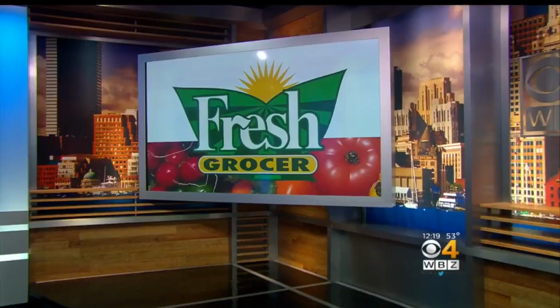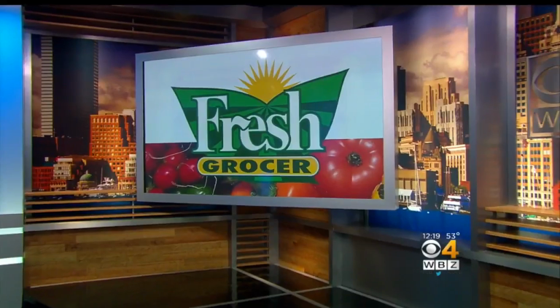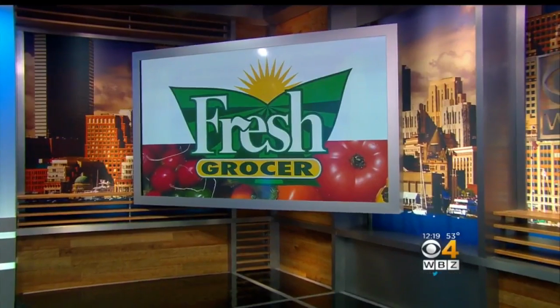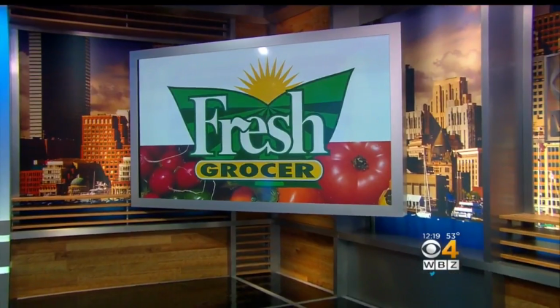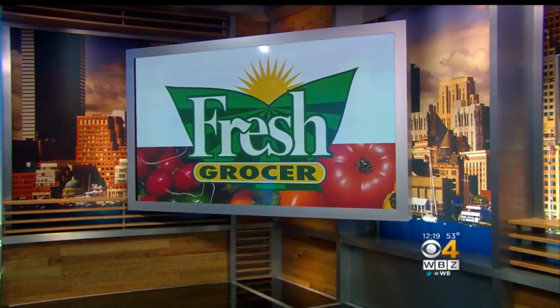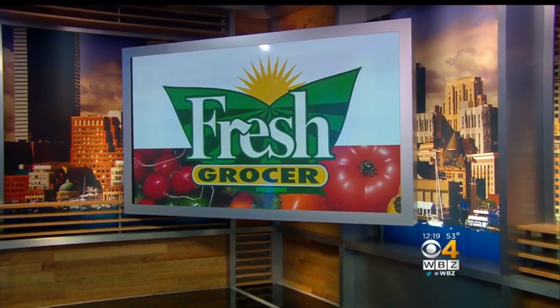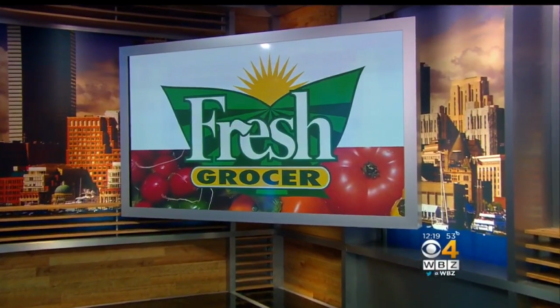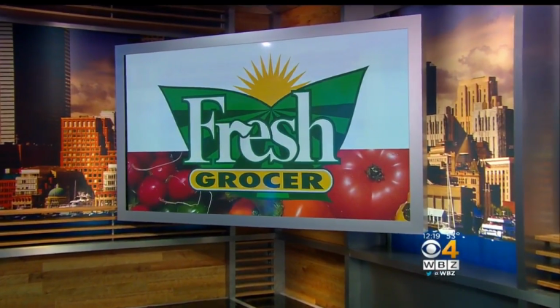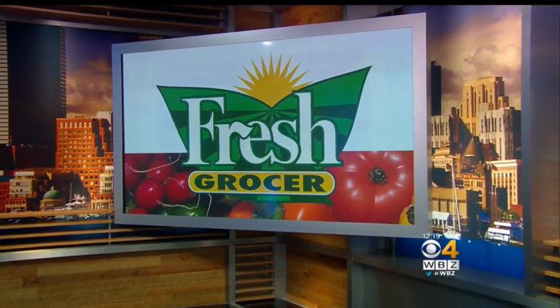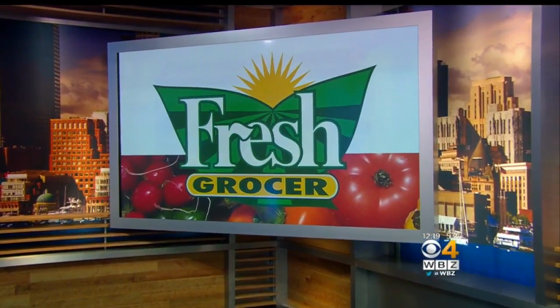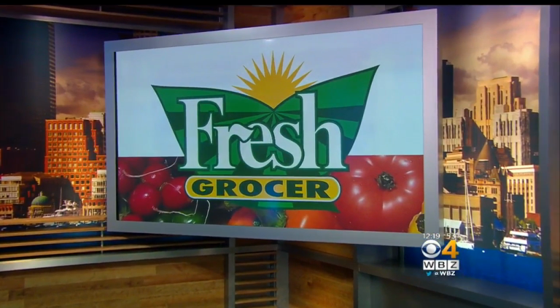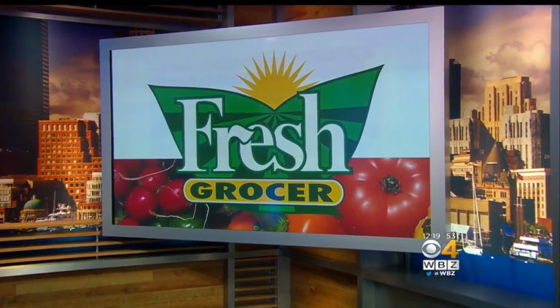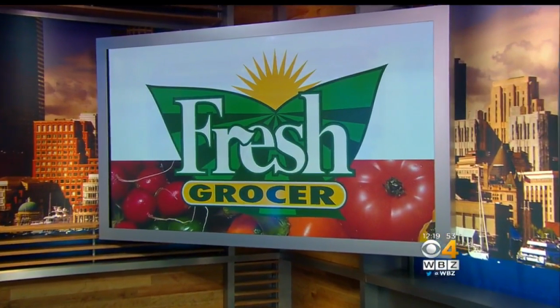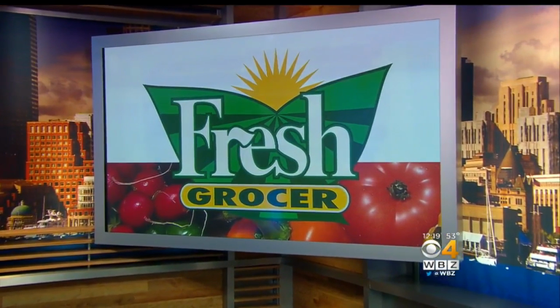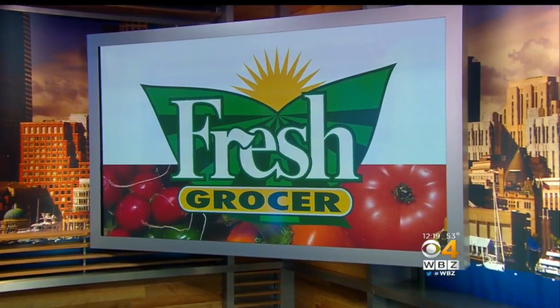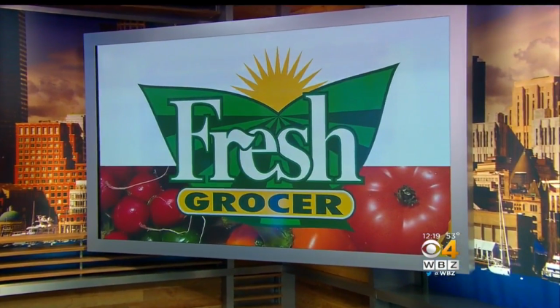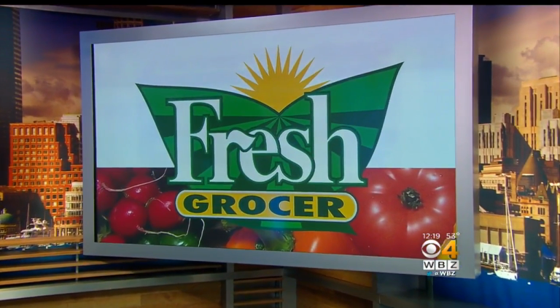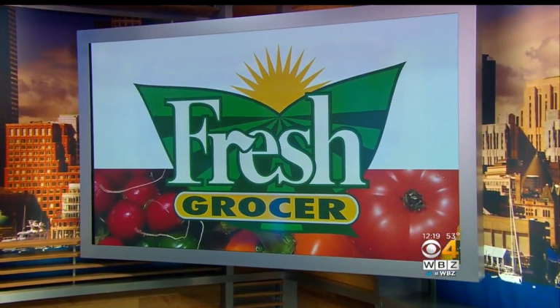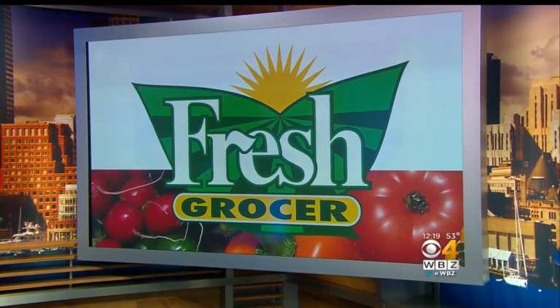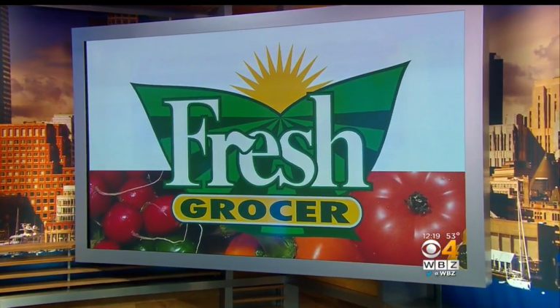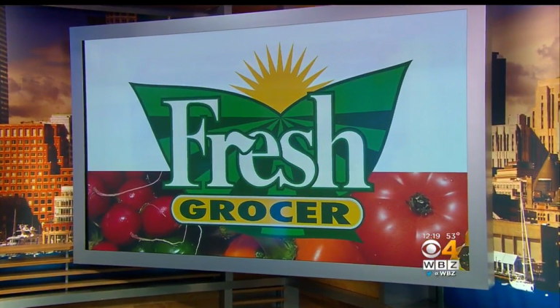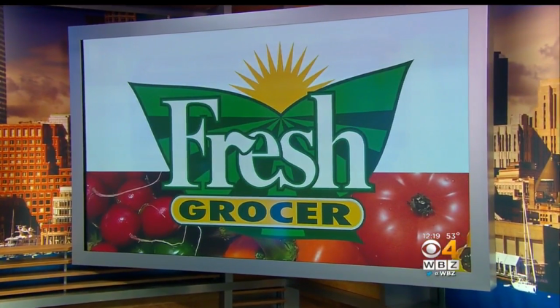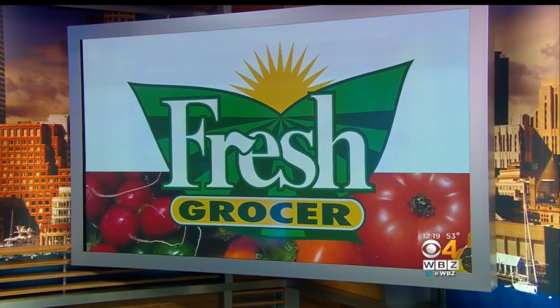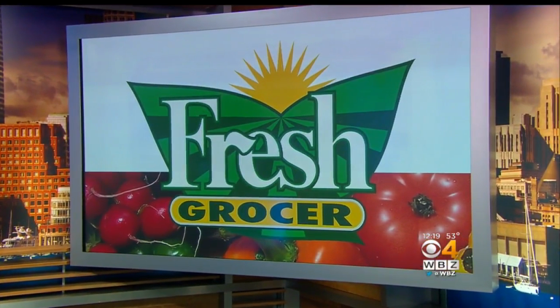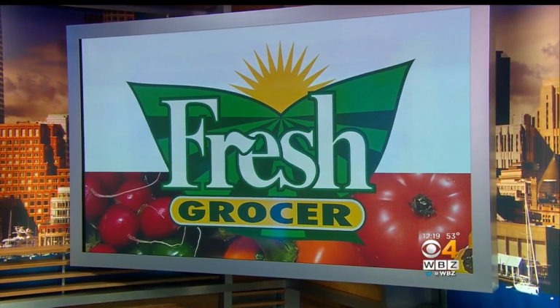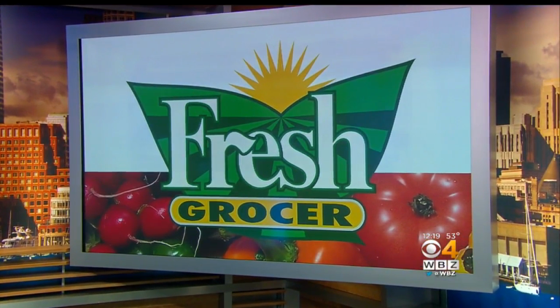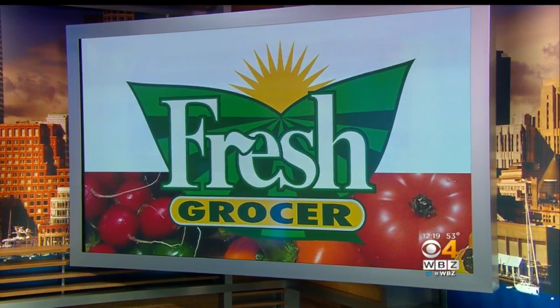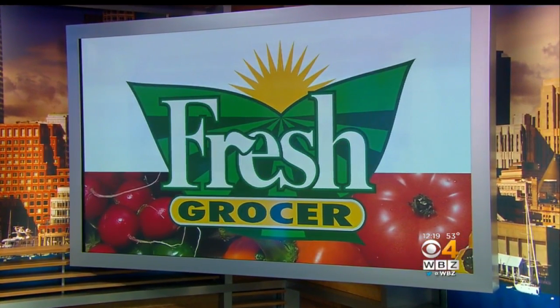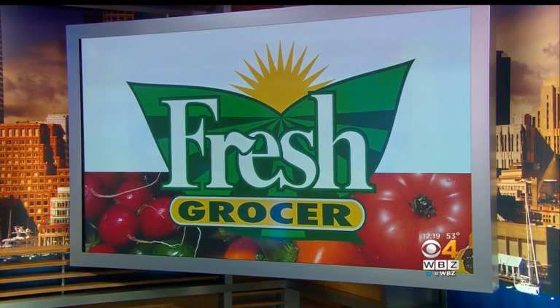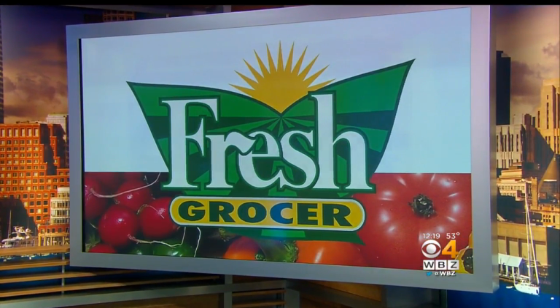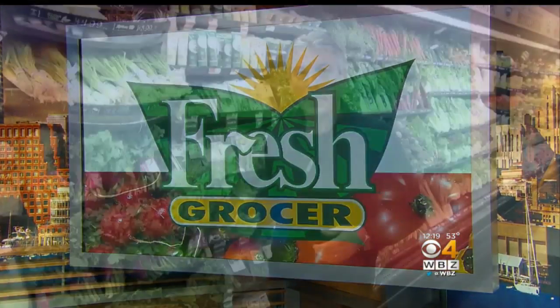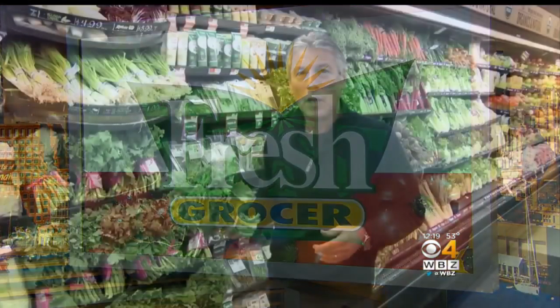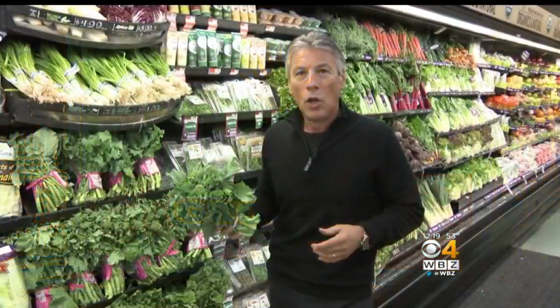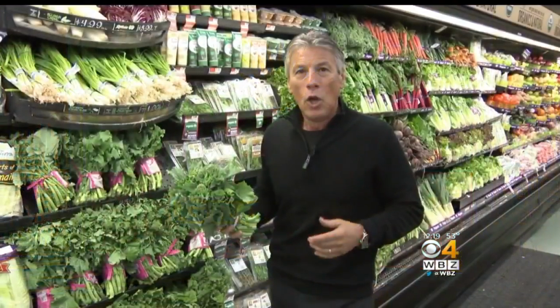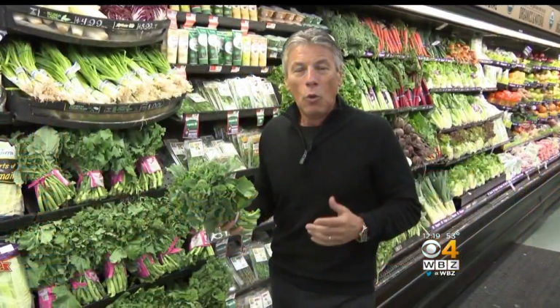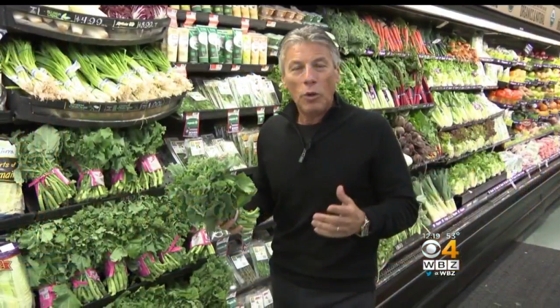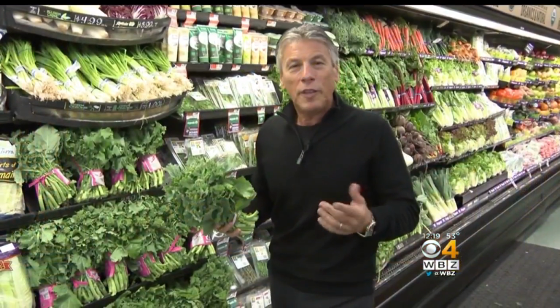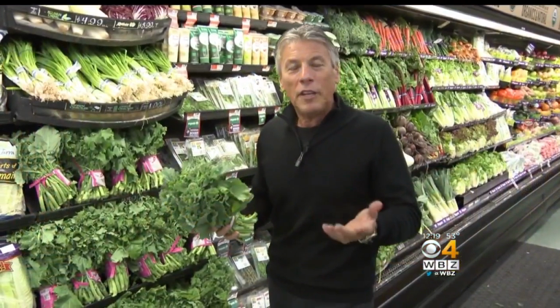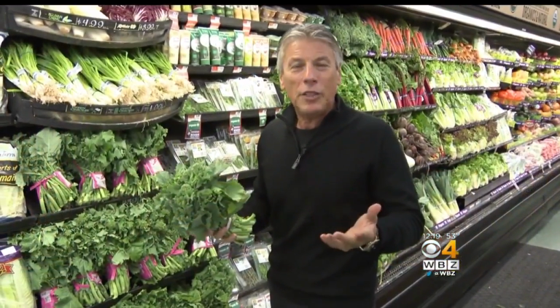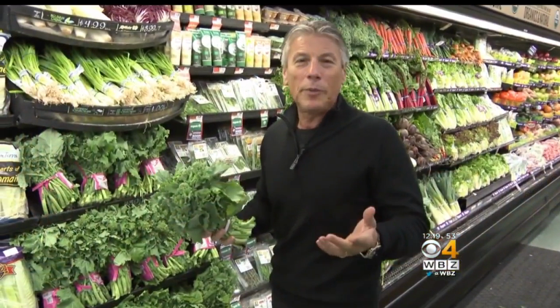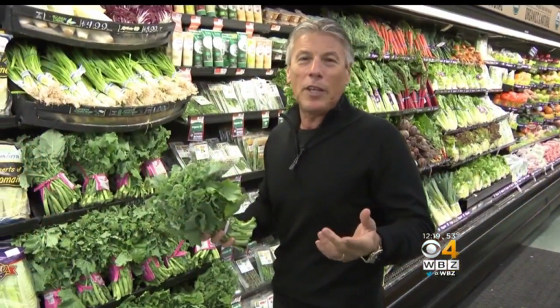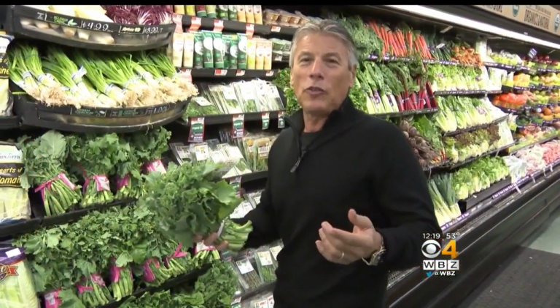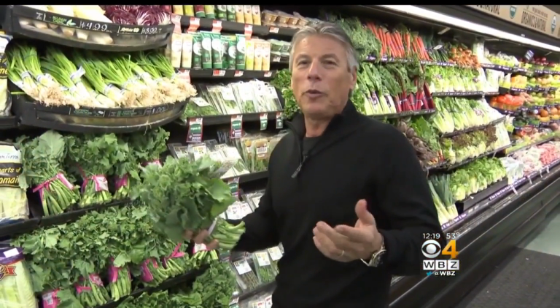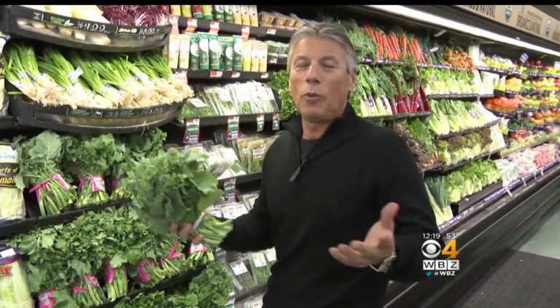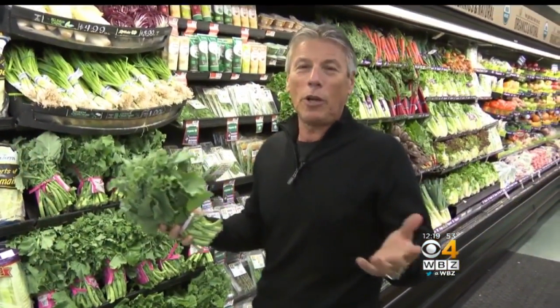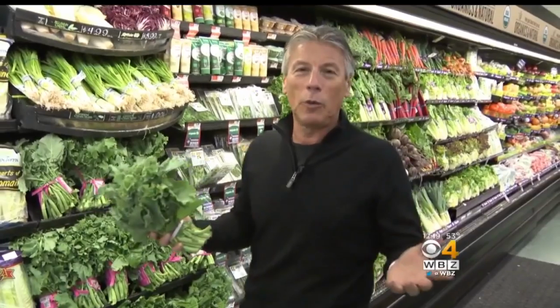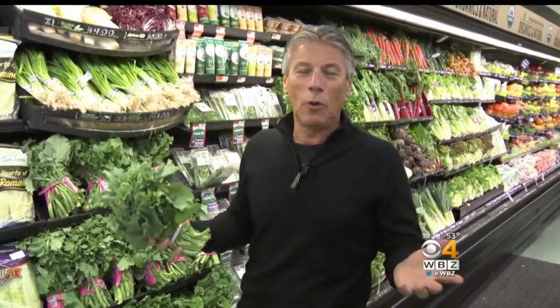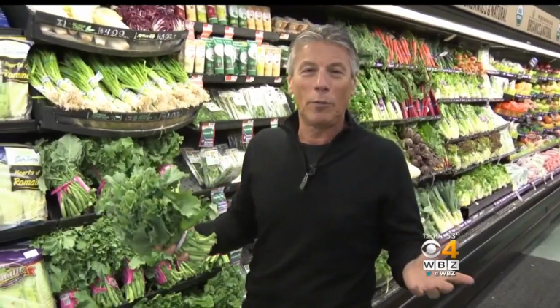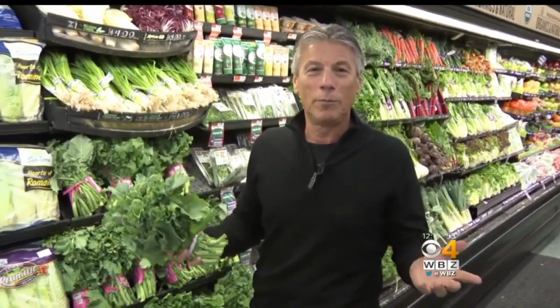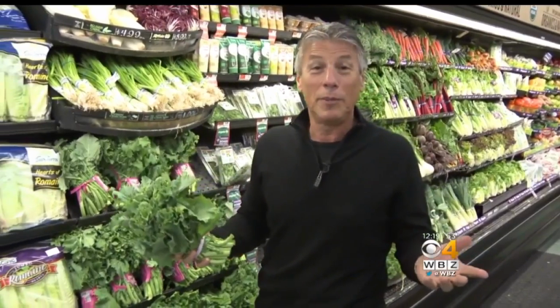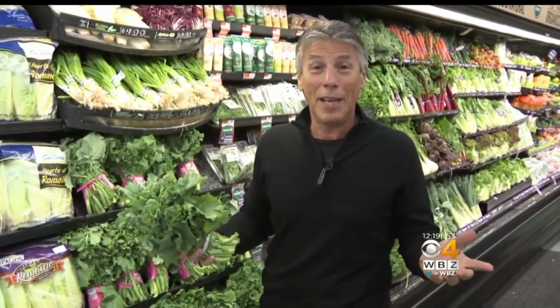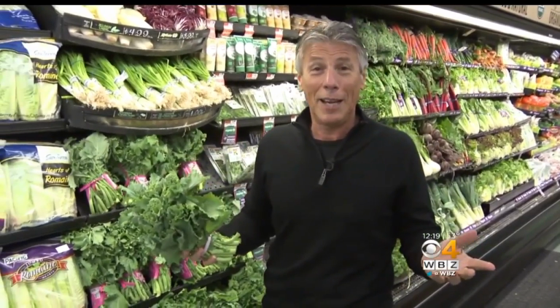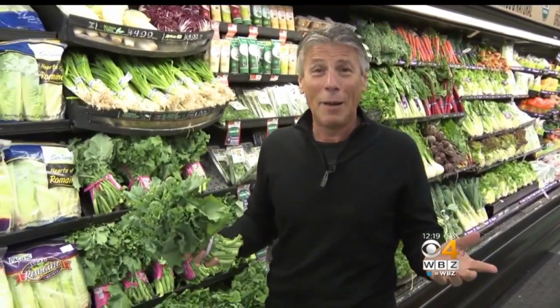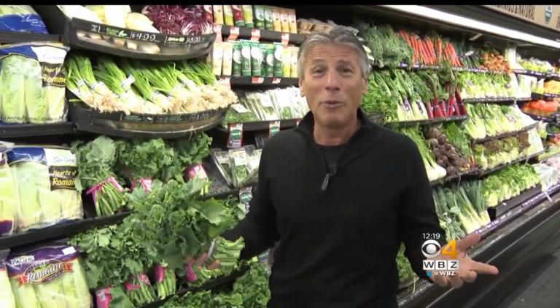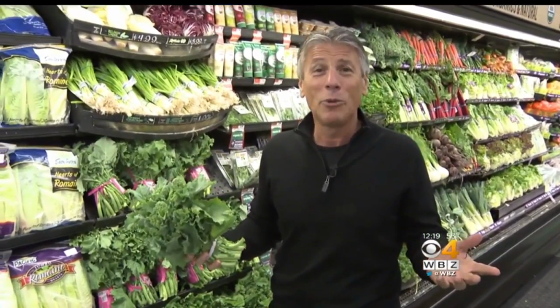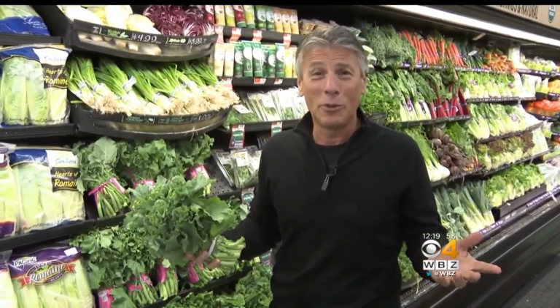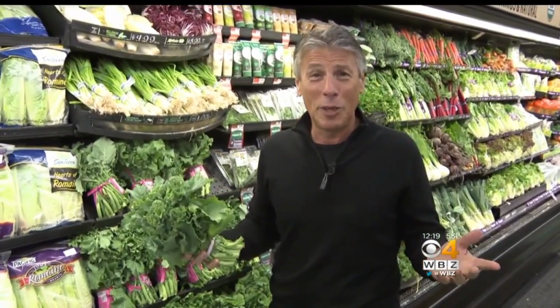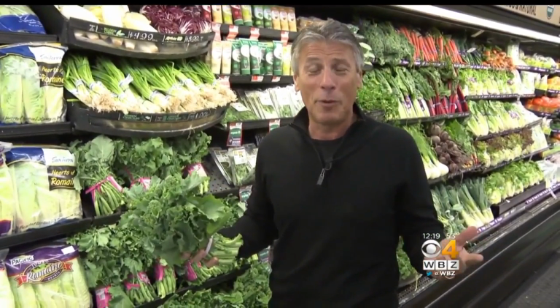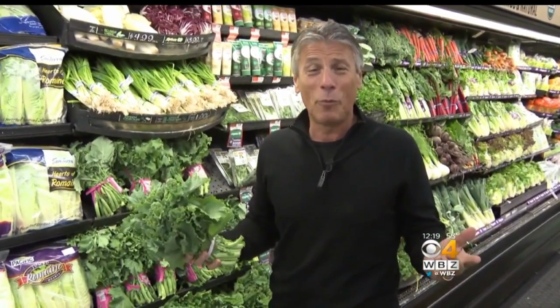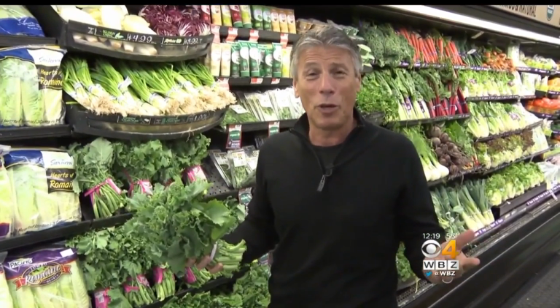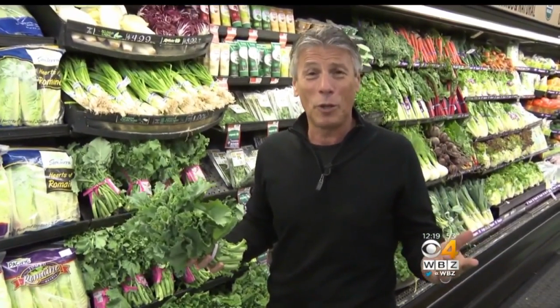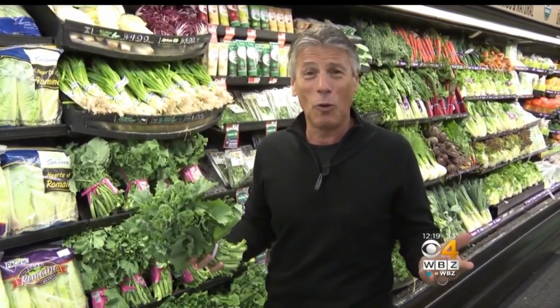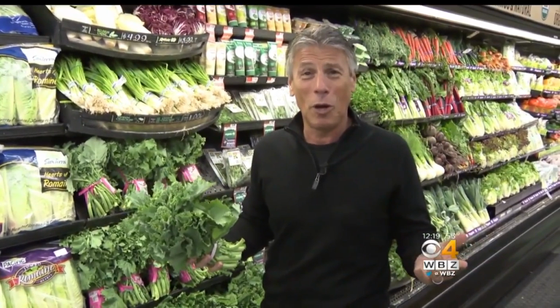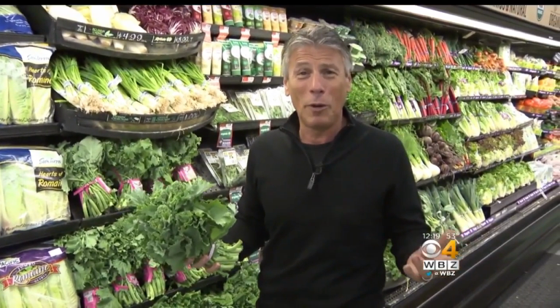Our fresh grocer, Tony Tantillo, with your tip of the day. Today's tip of the day is your broccoli rabe. I'm going to do another tip on broccoli rabe.